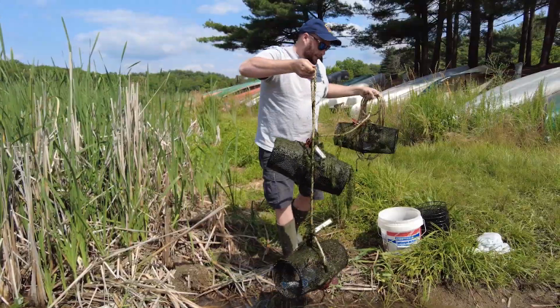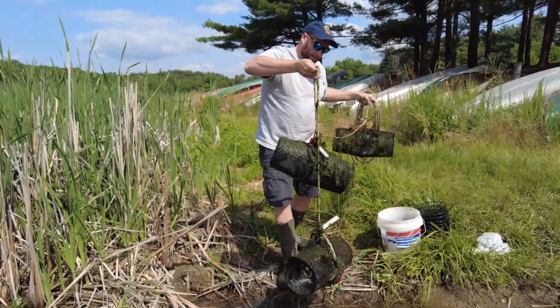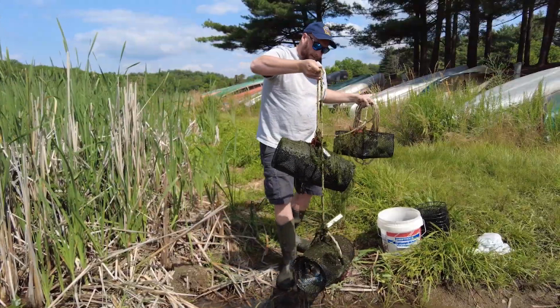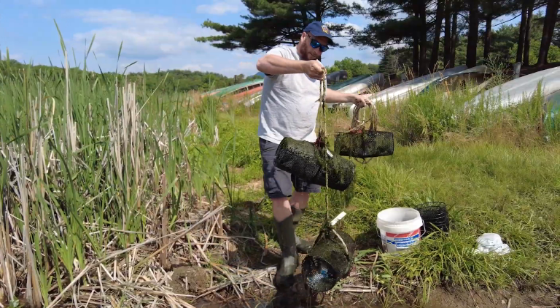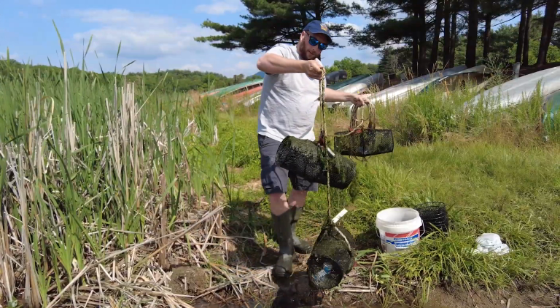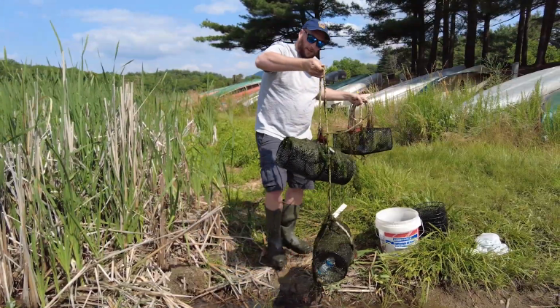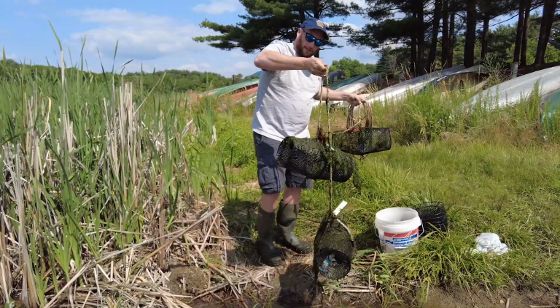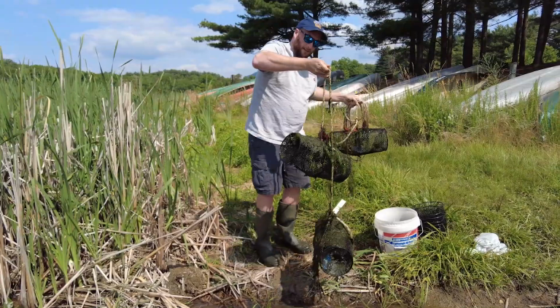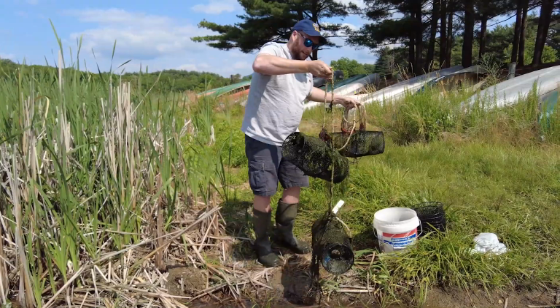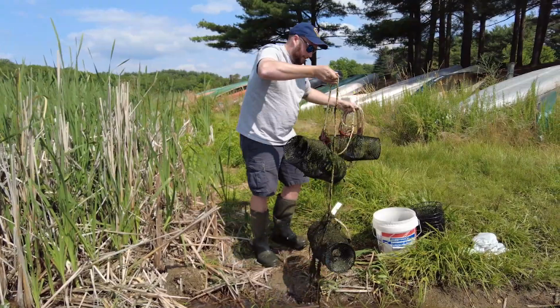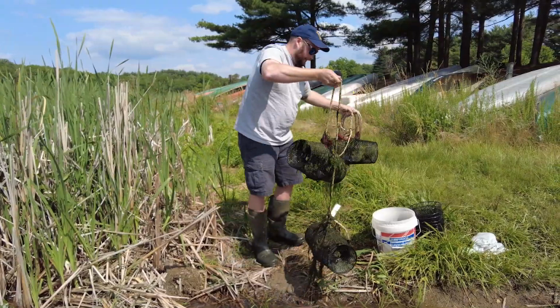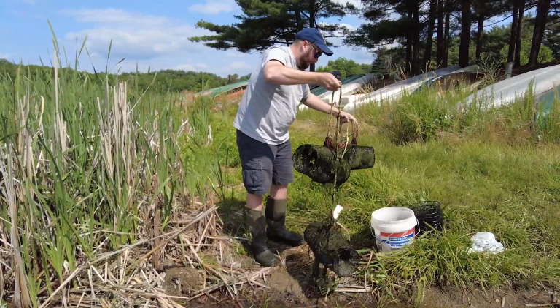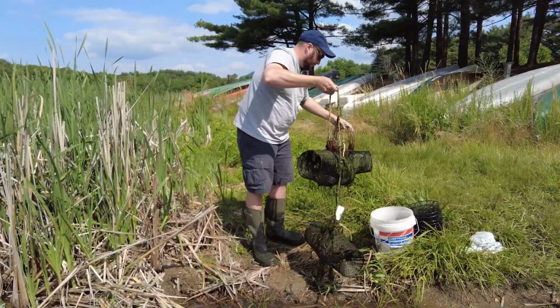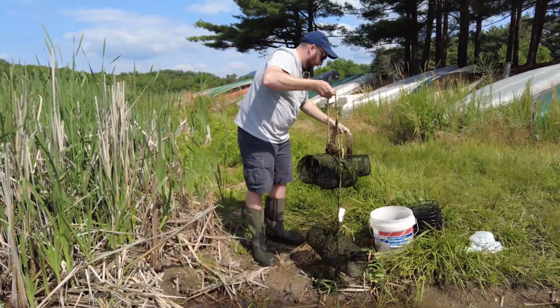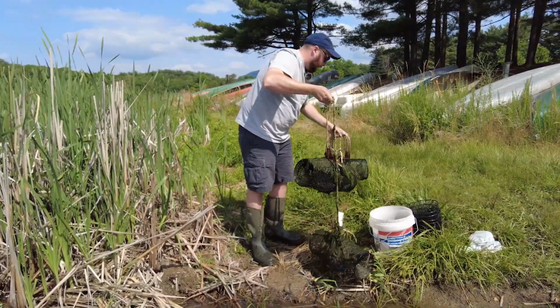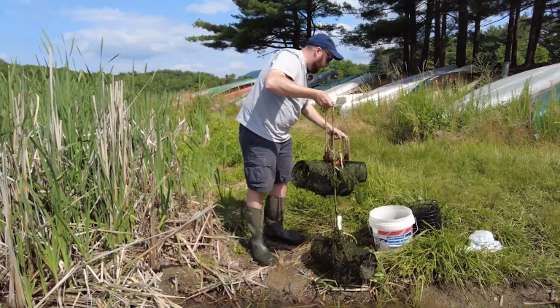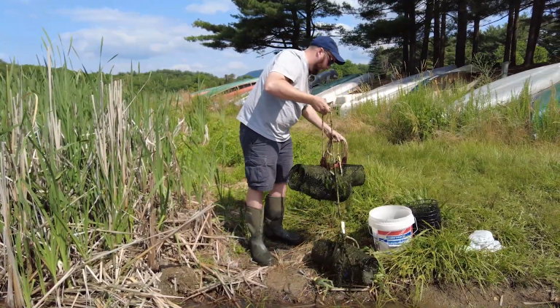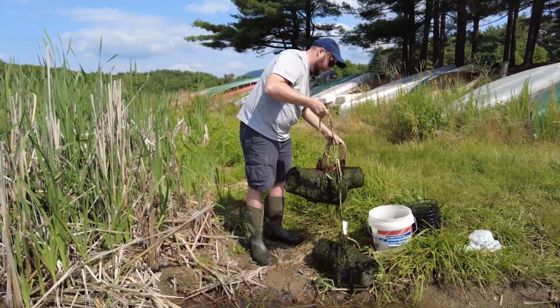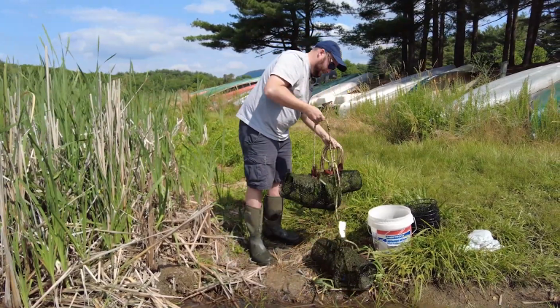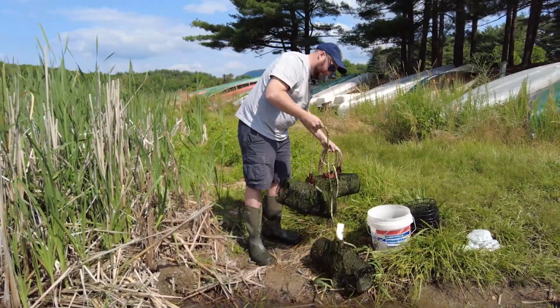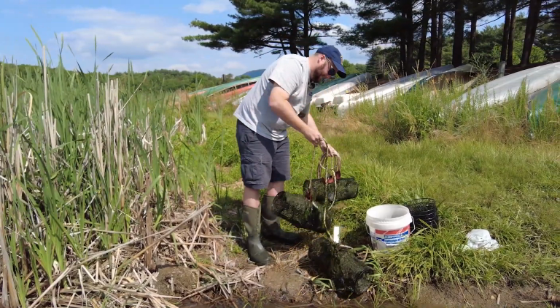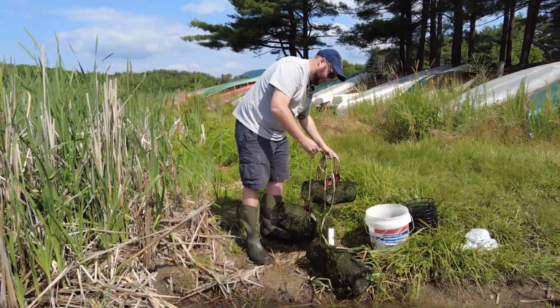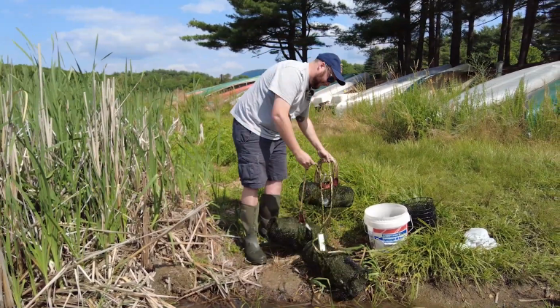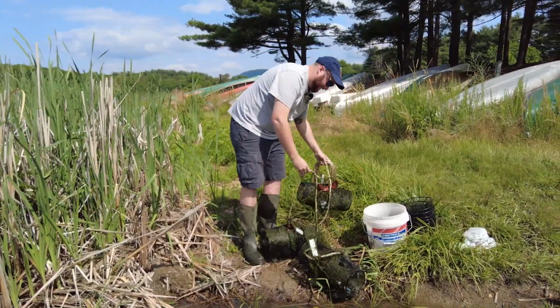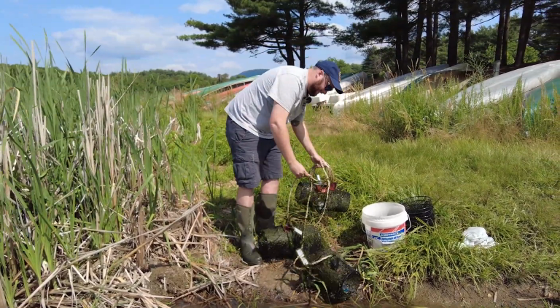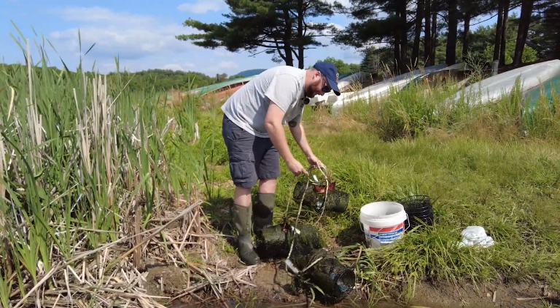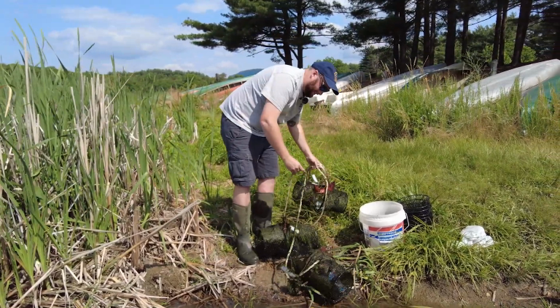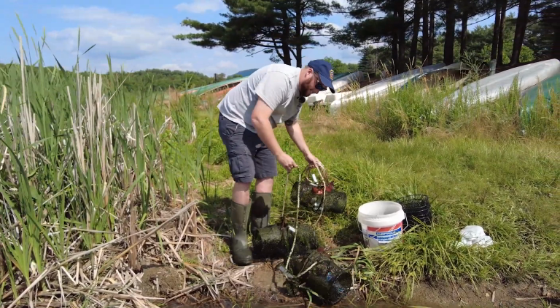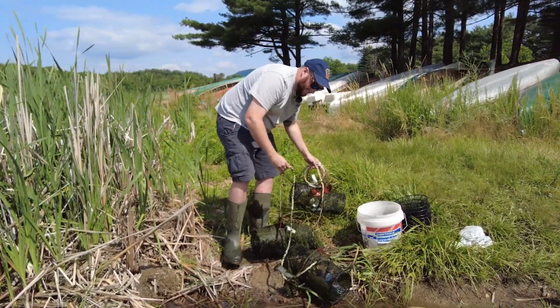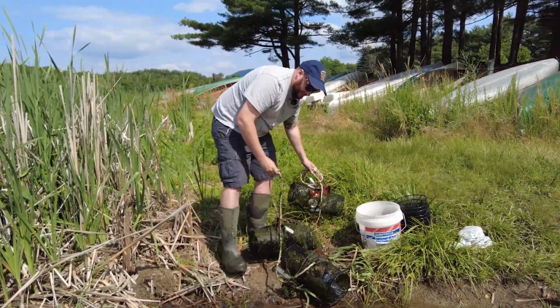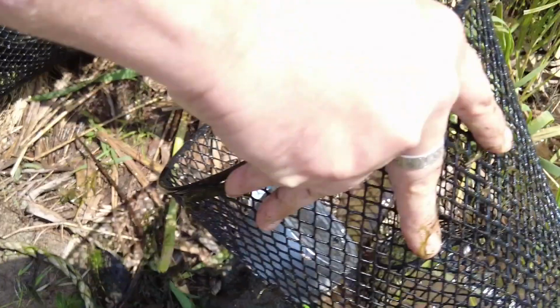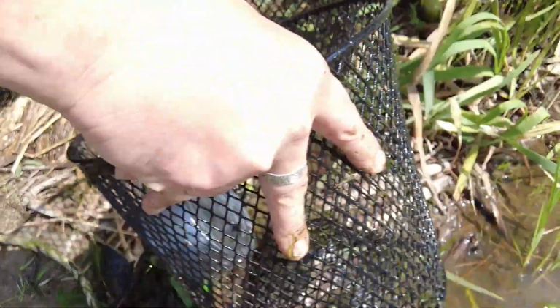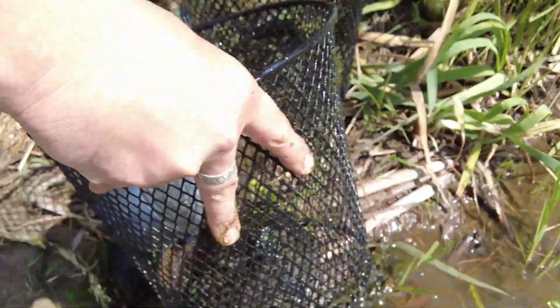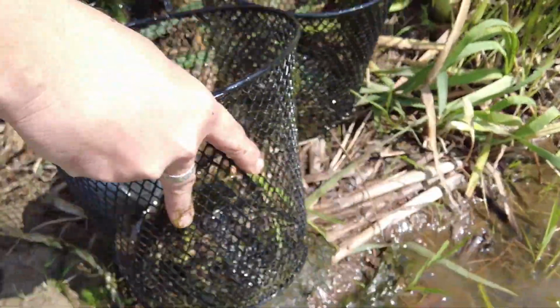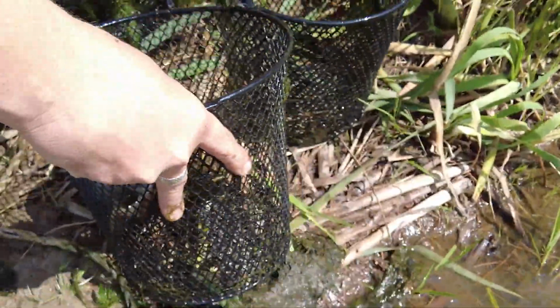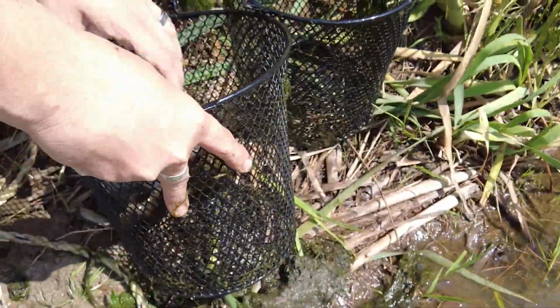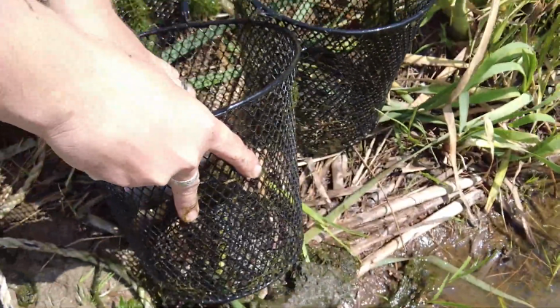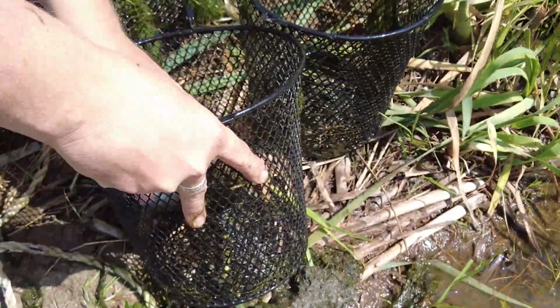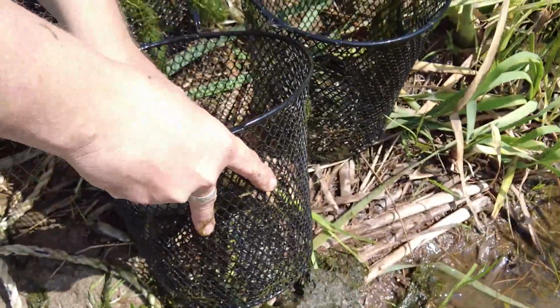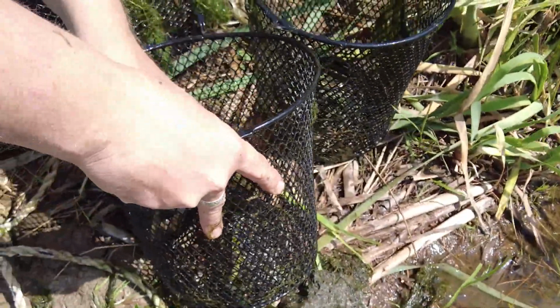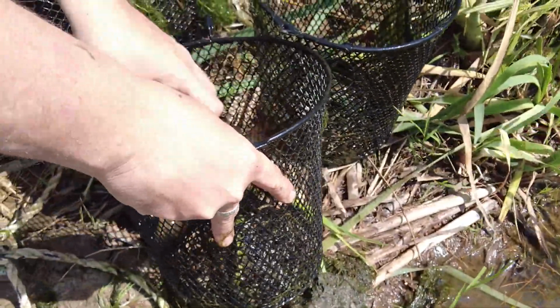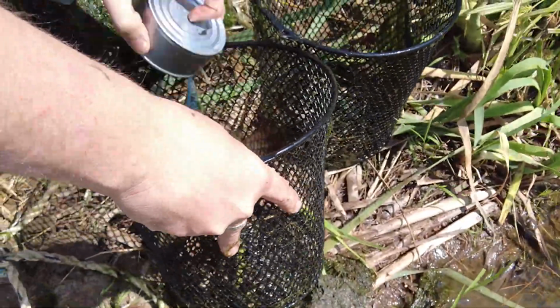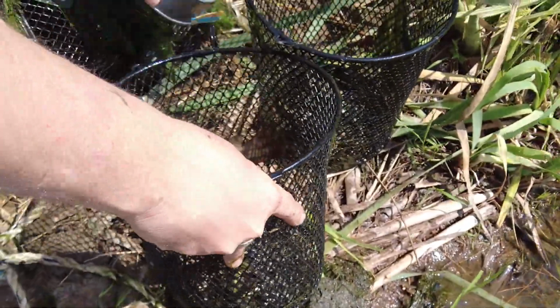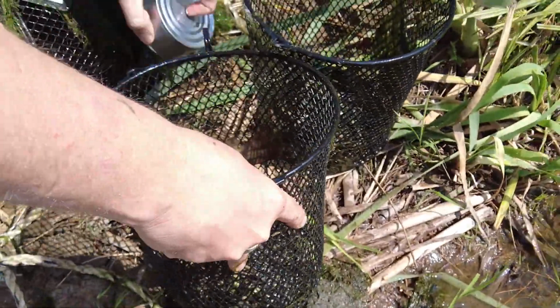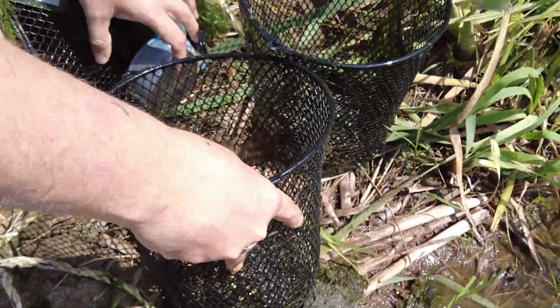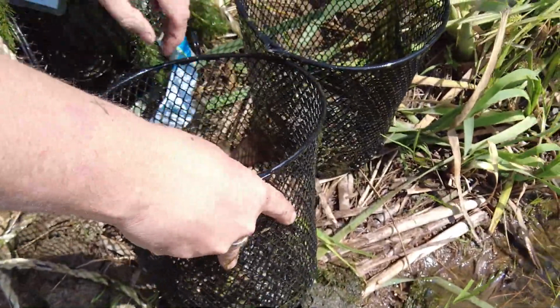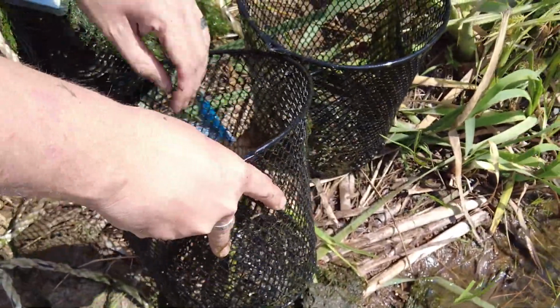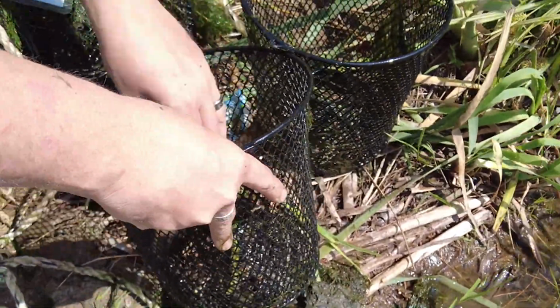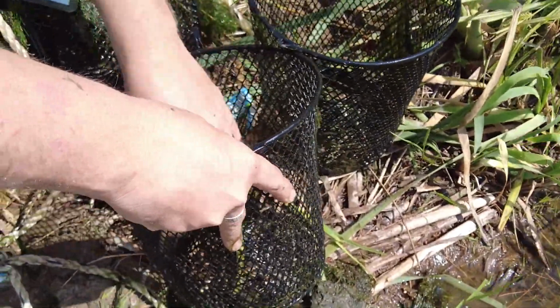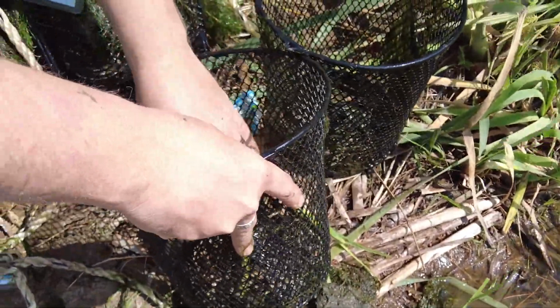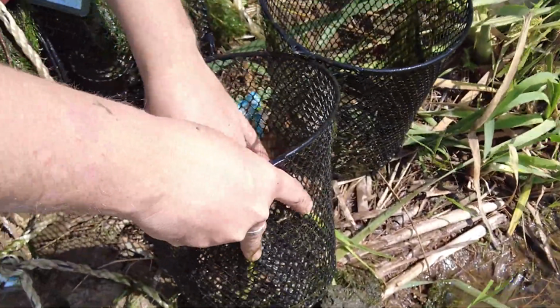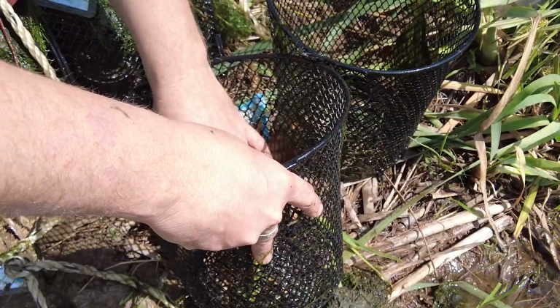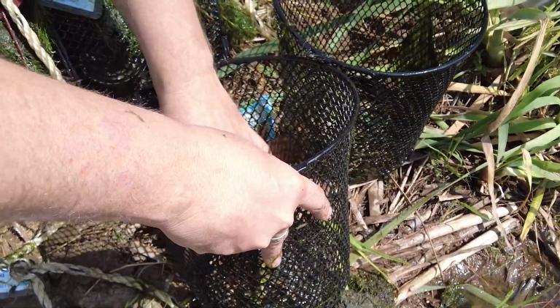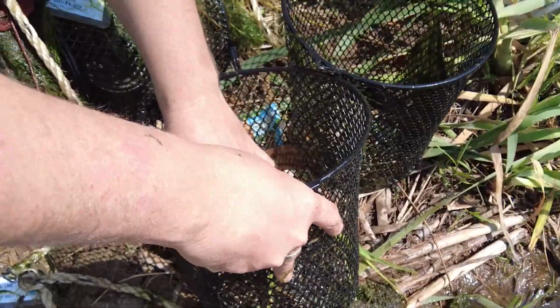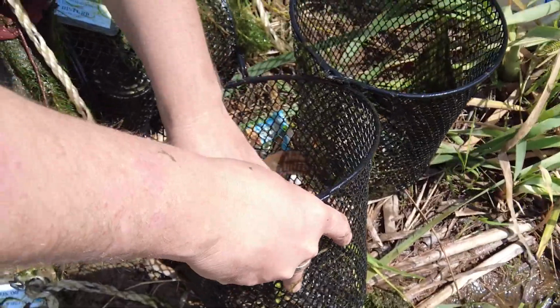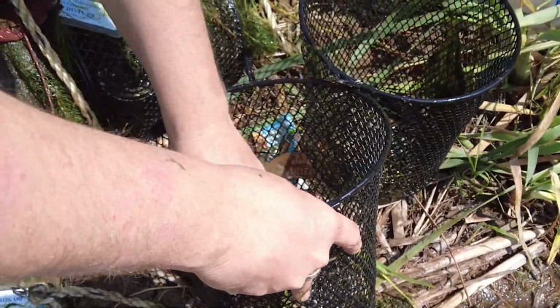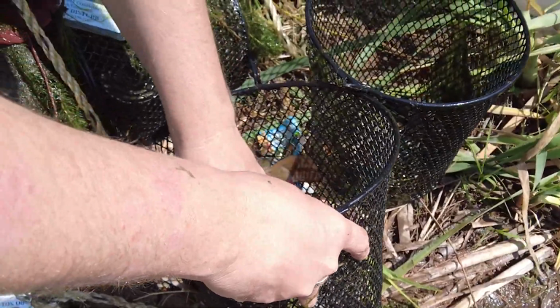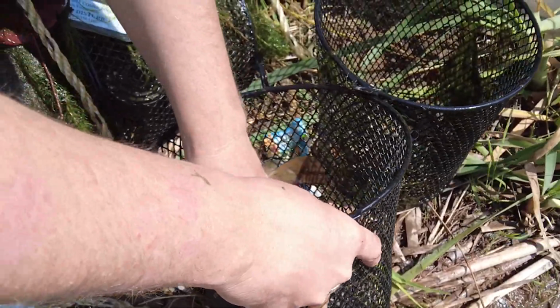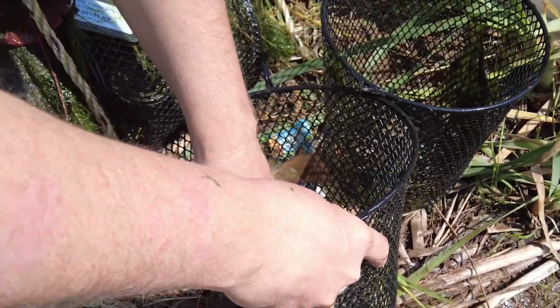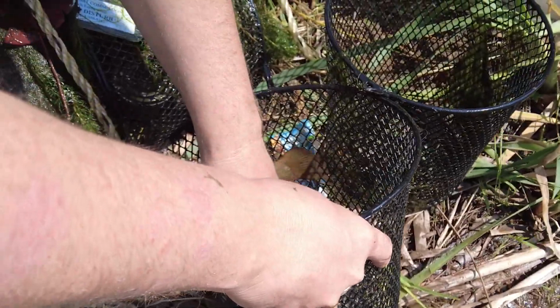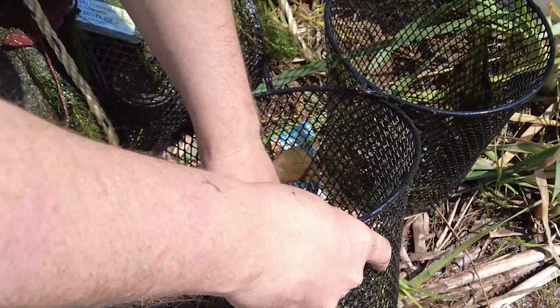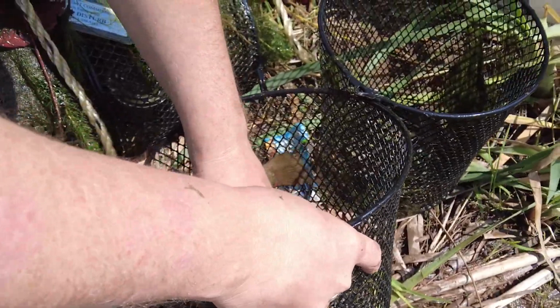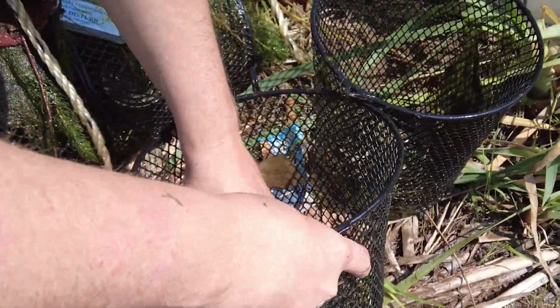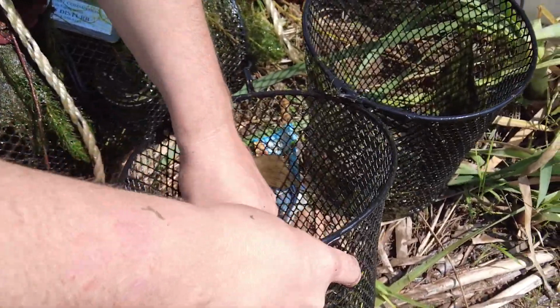It looks like we caught a lot of muck. Alright, we got a small — looks like a bullhead catfish.